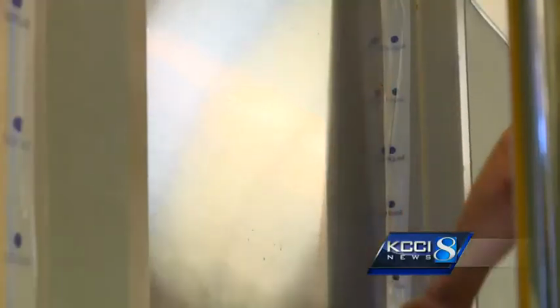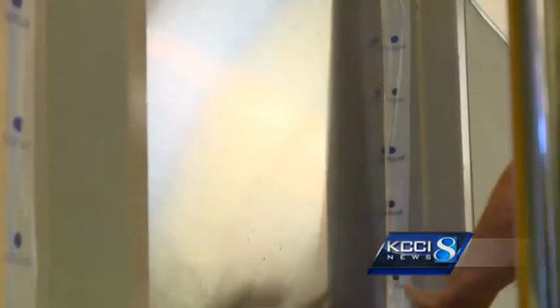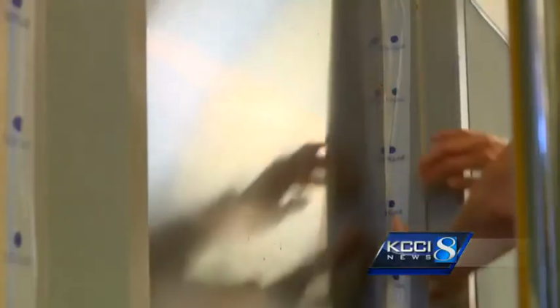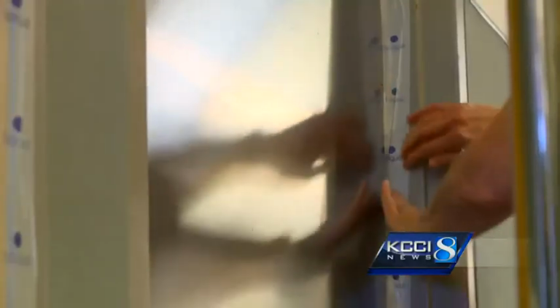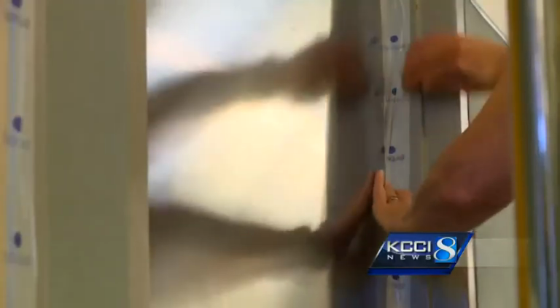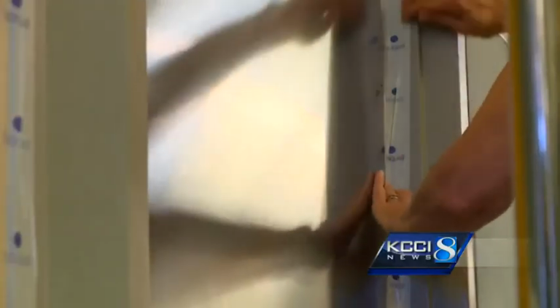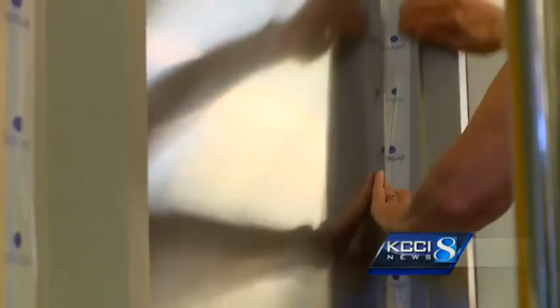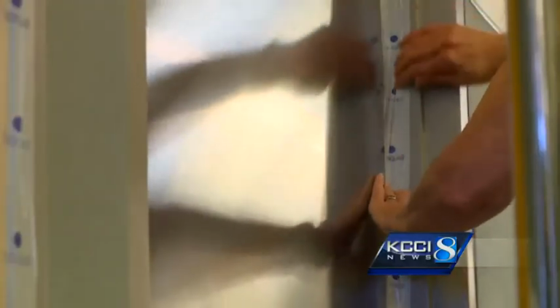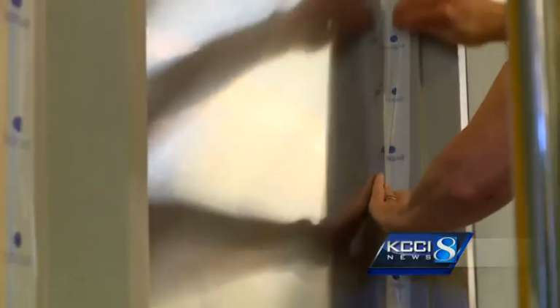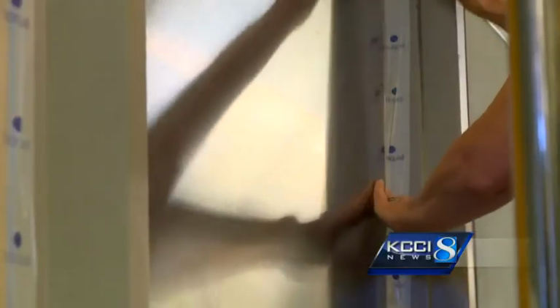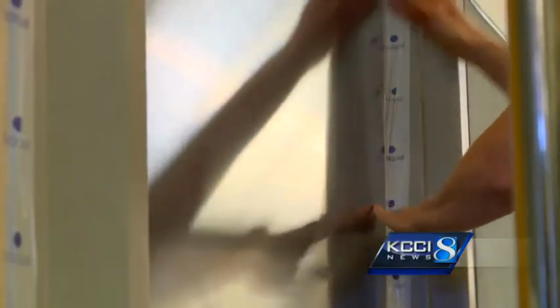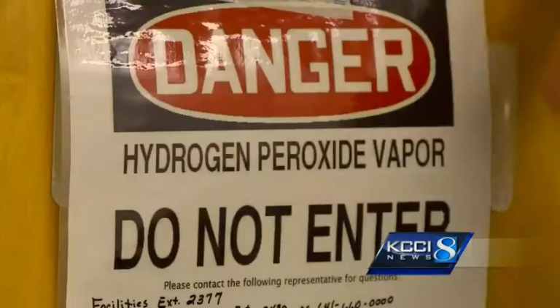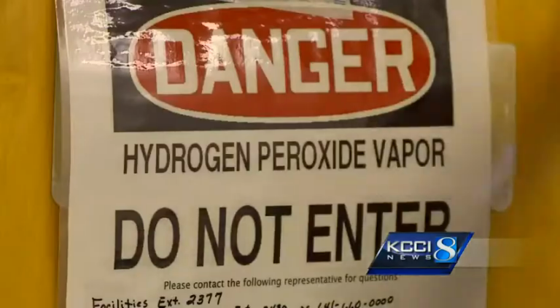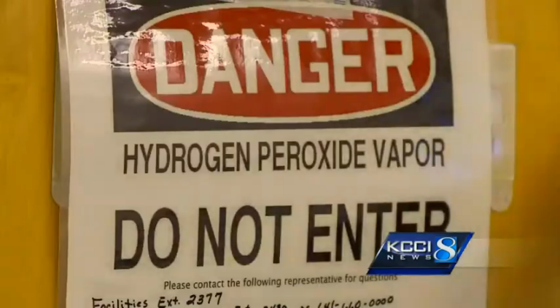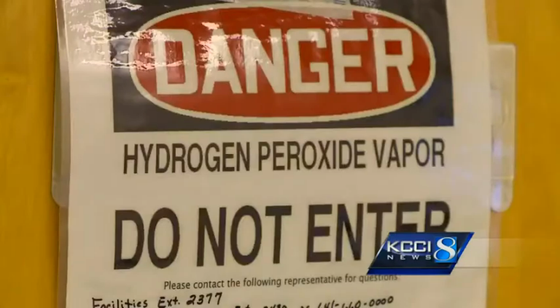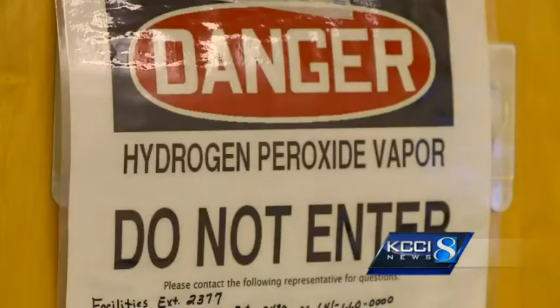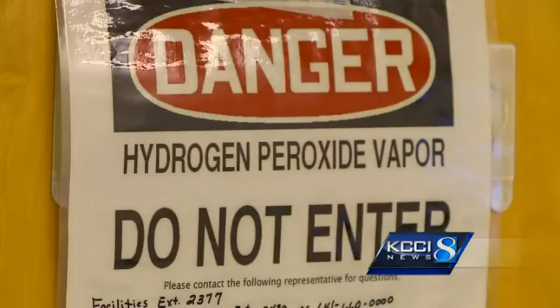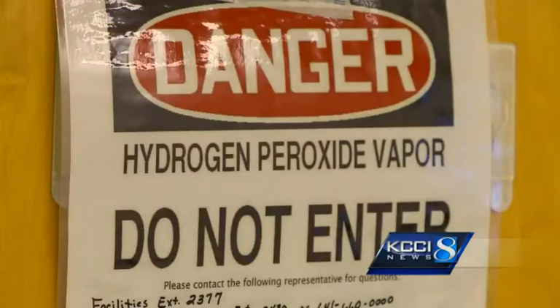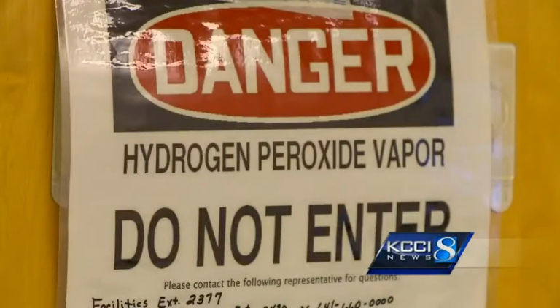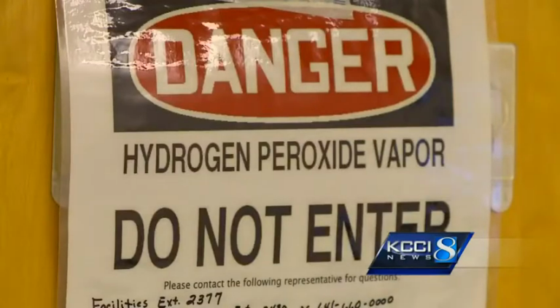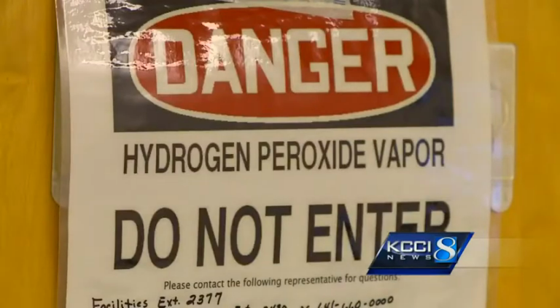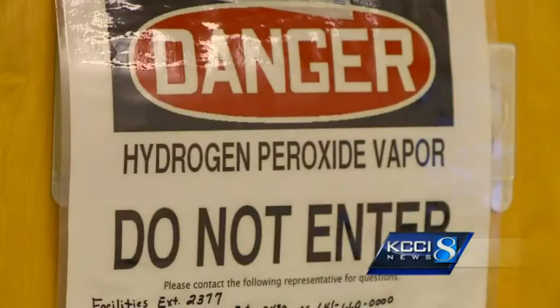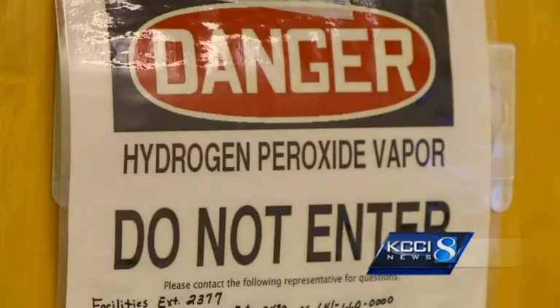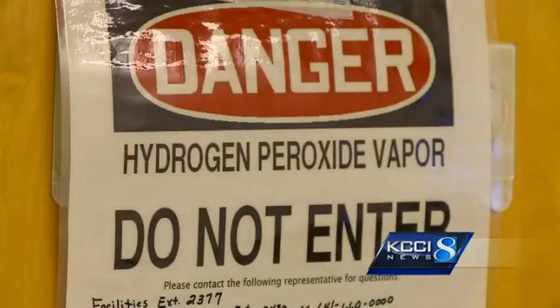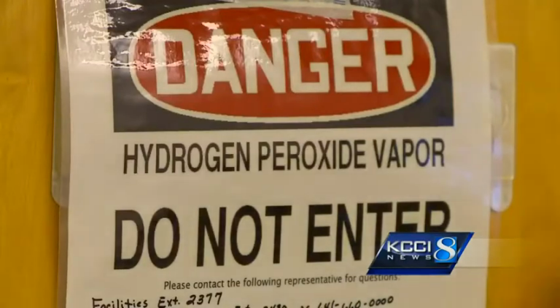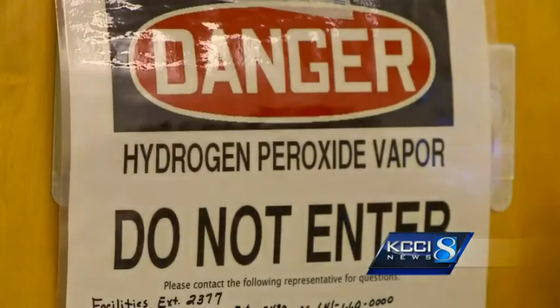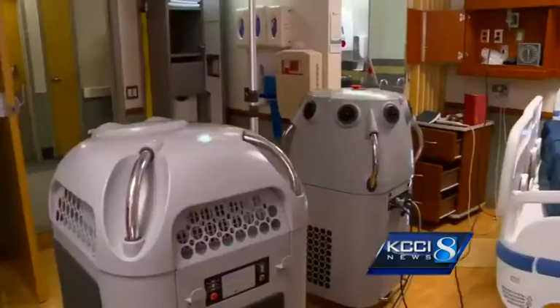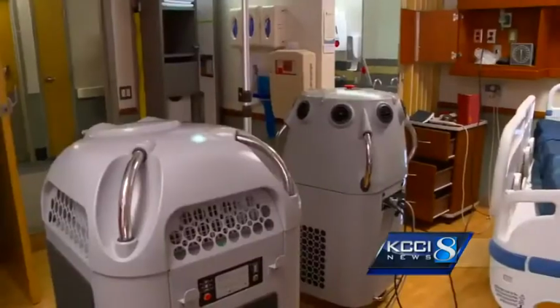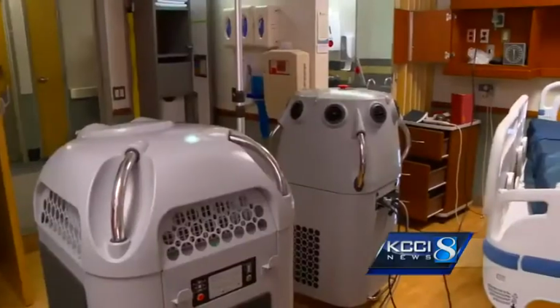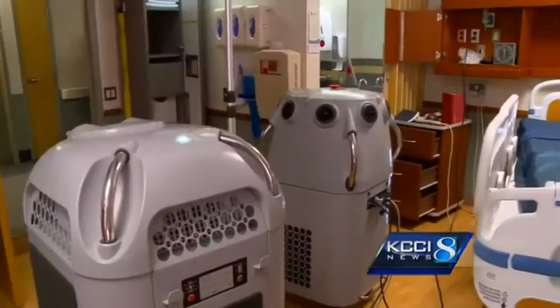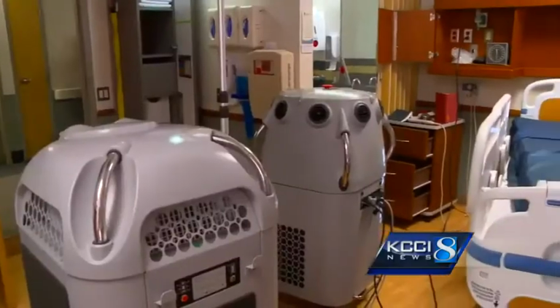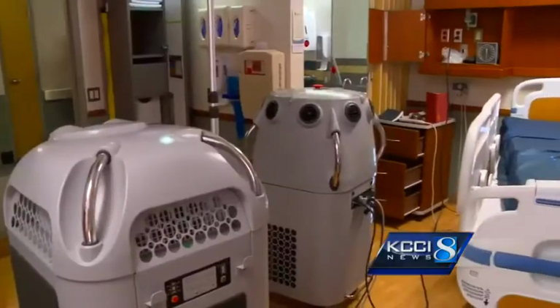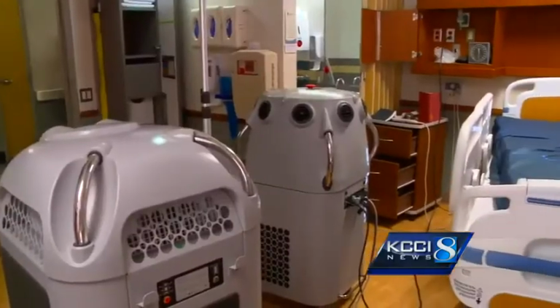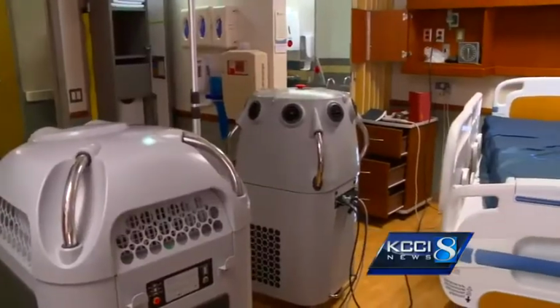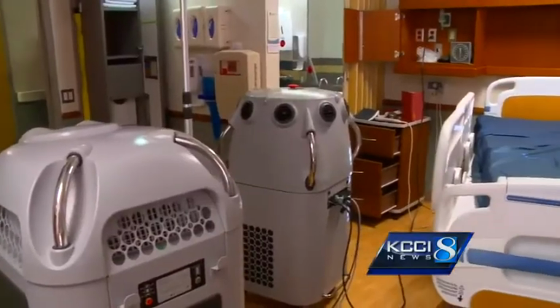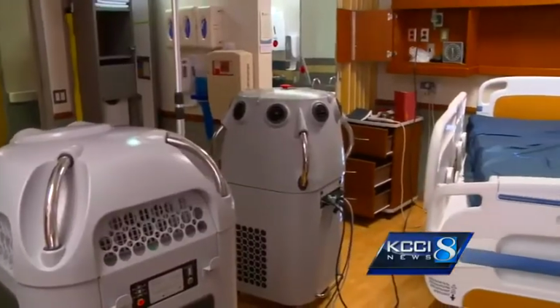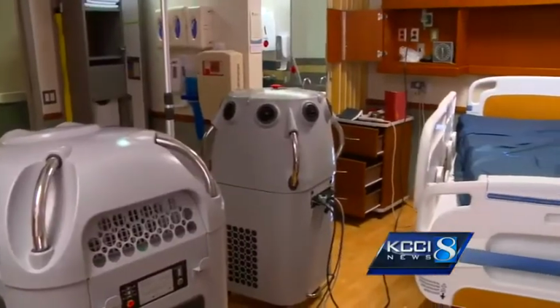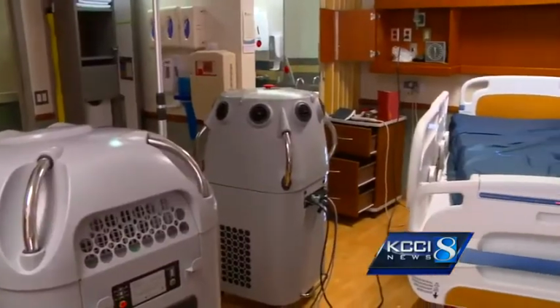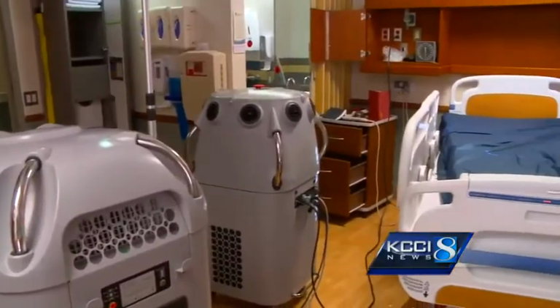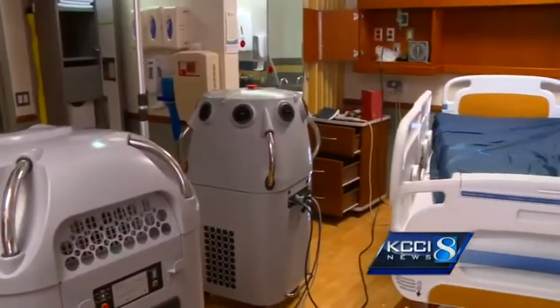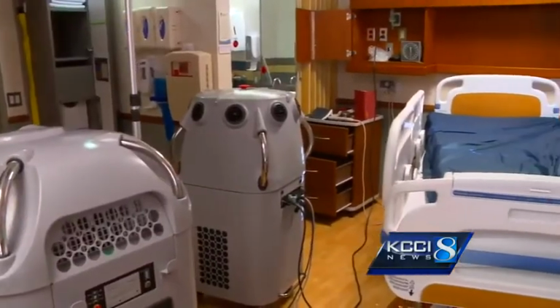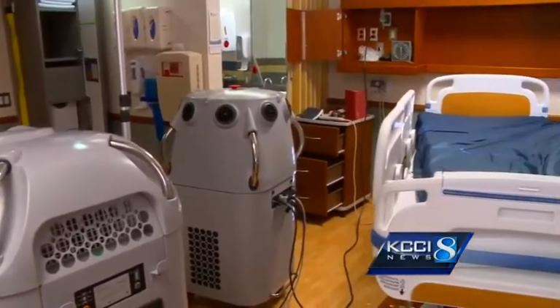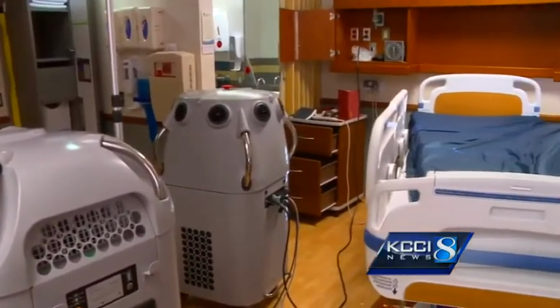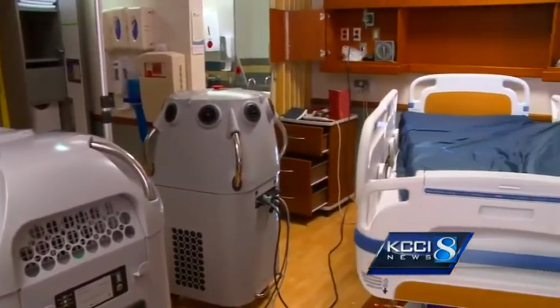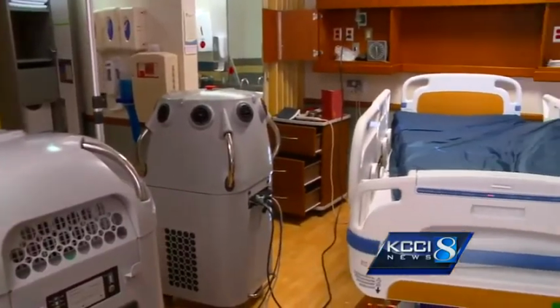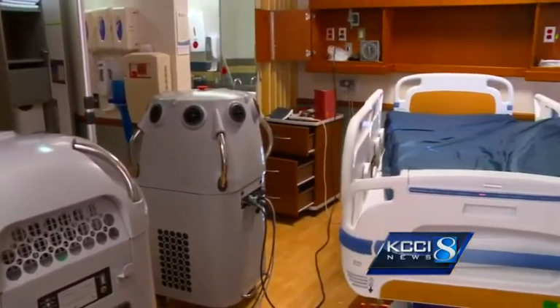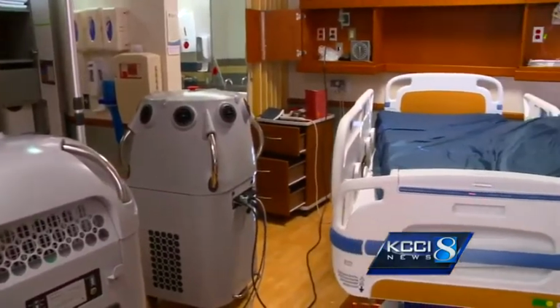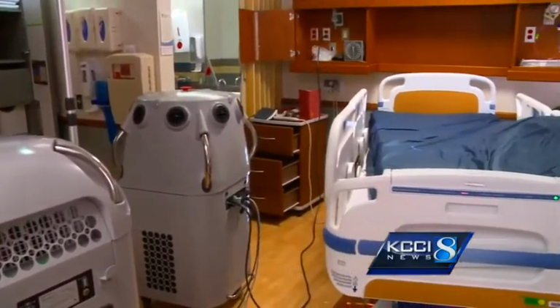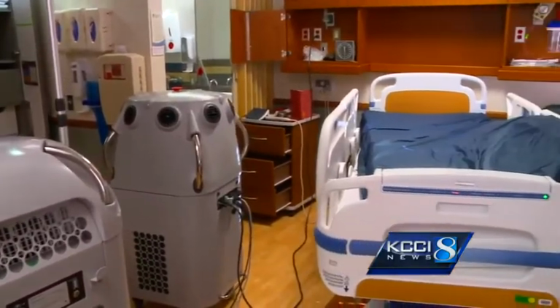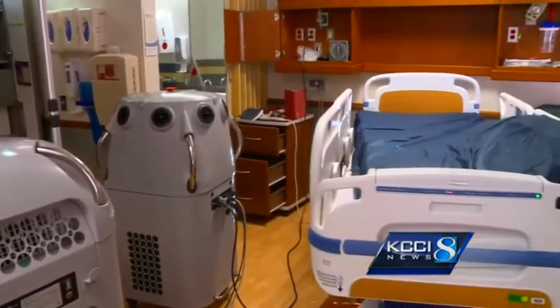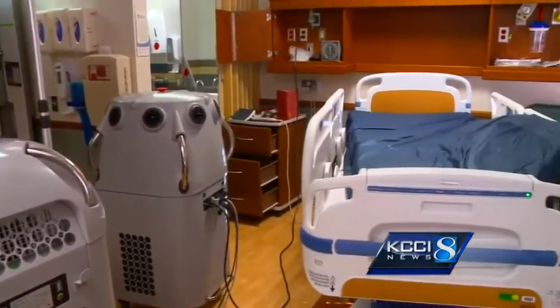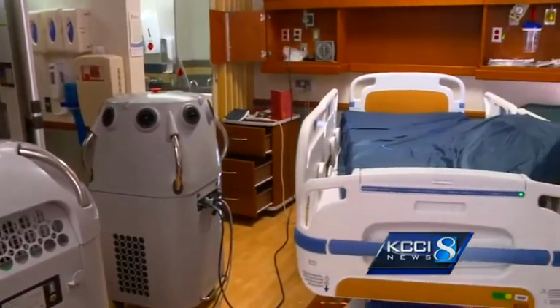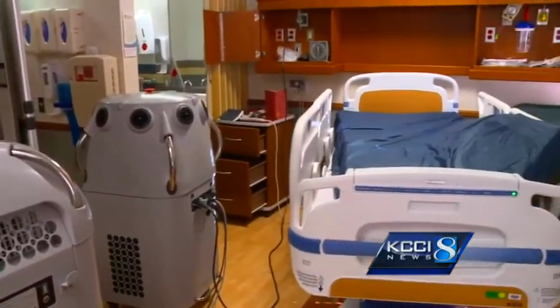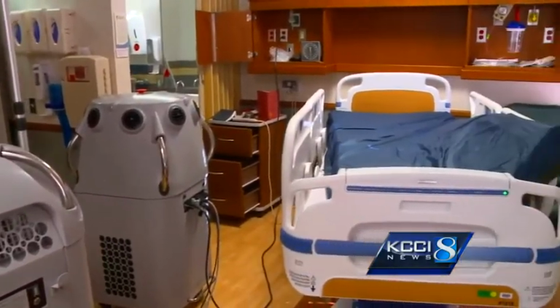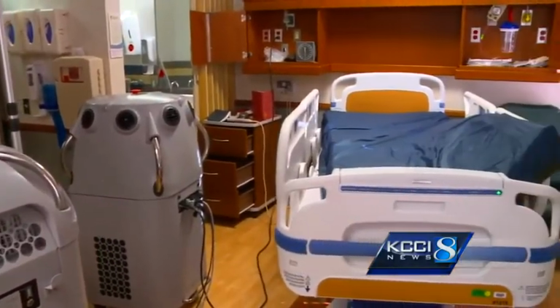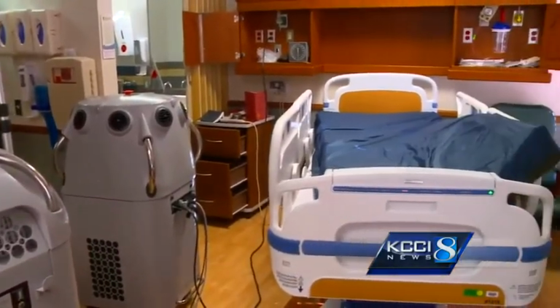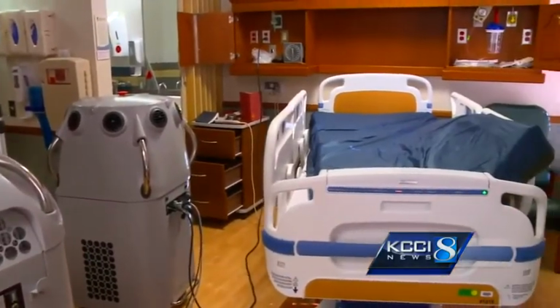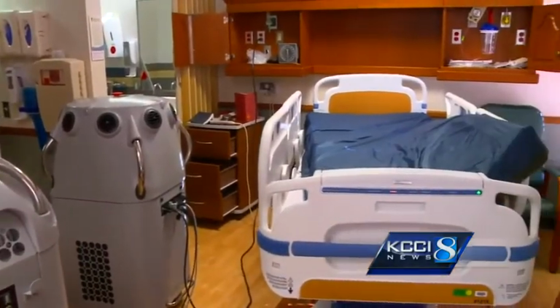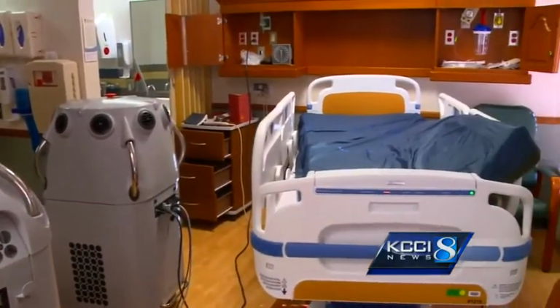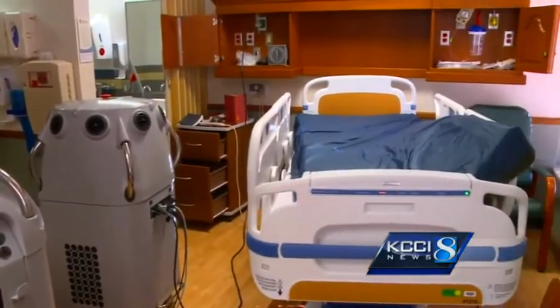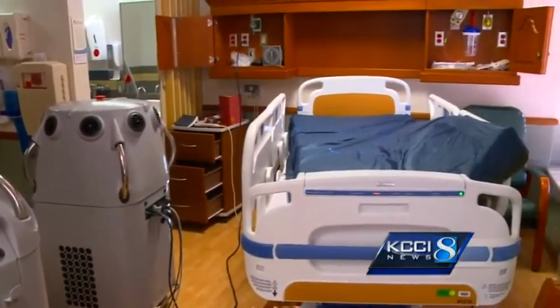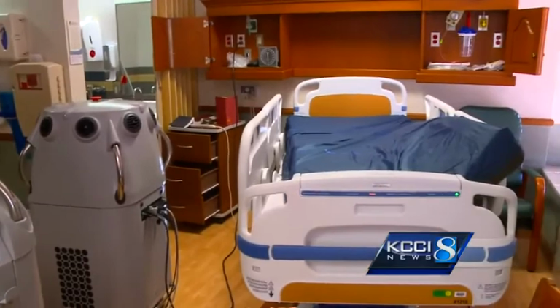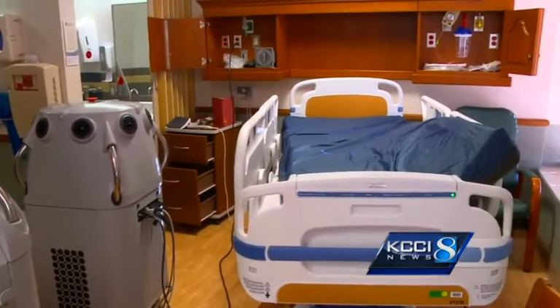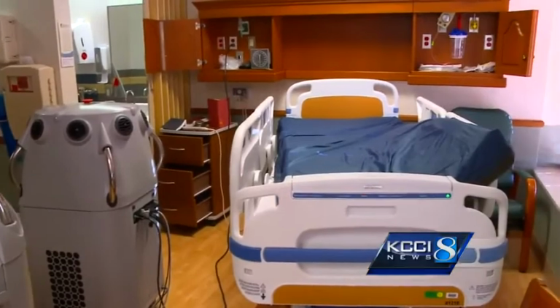The robot sprays a high concentration of hydrogen peroxide, permeating every crack and corner to break down bacteria. The room is sealed off for 12 hours, vaporizing viruses in a steam bath without using toxic chemicals like bleach.